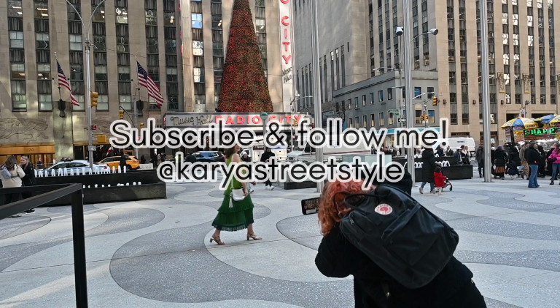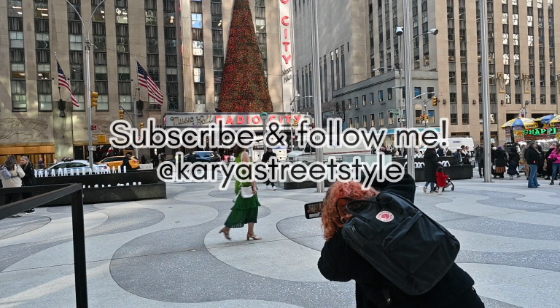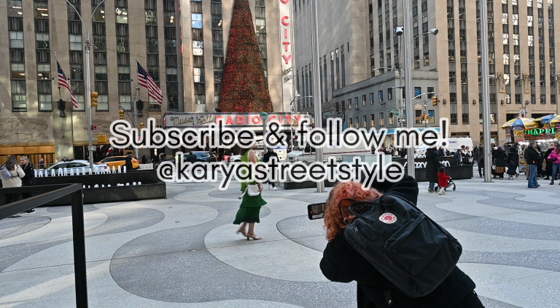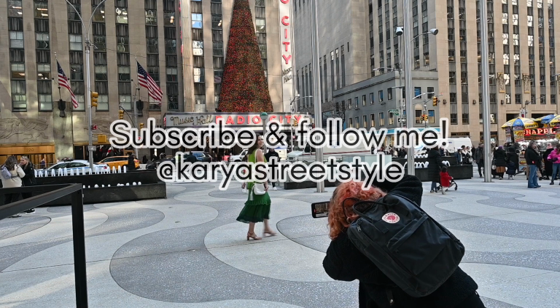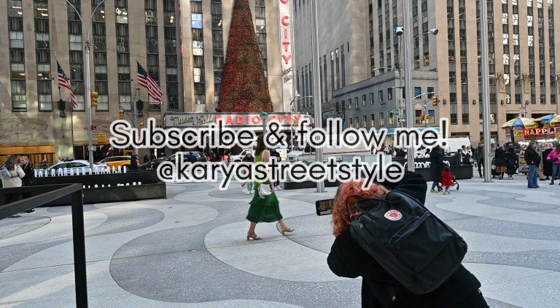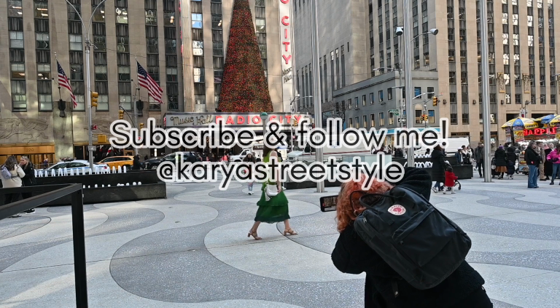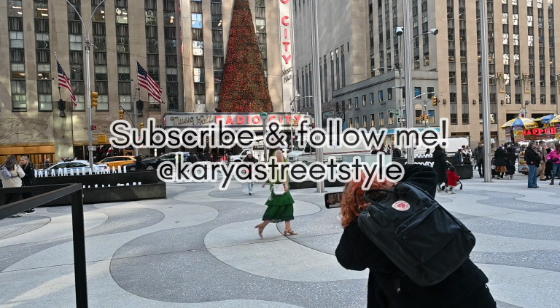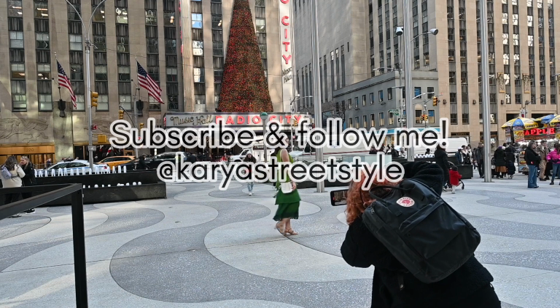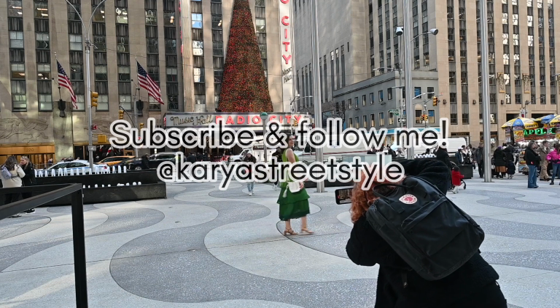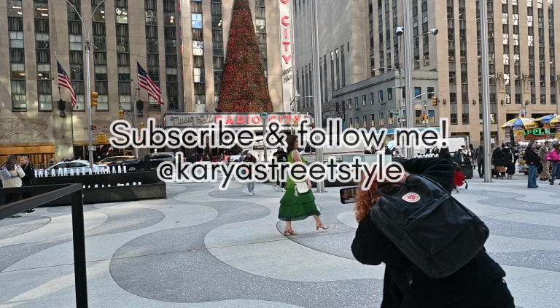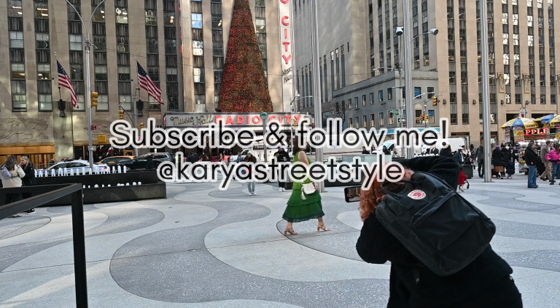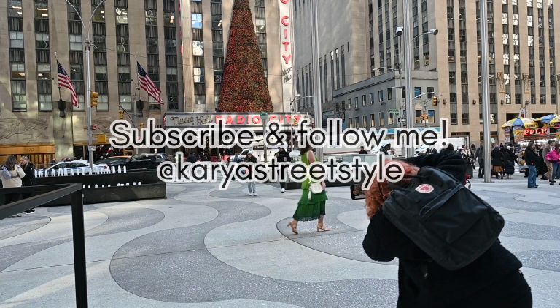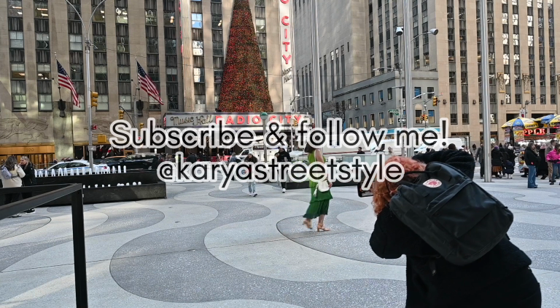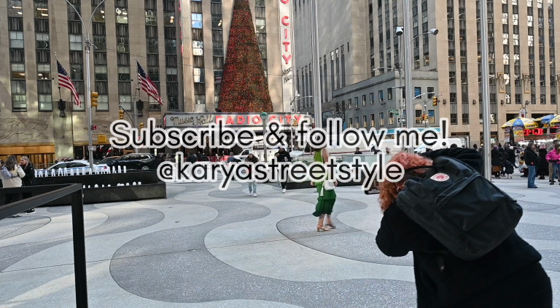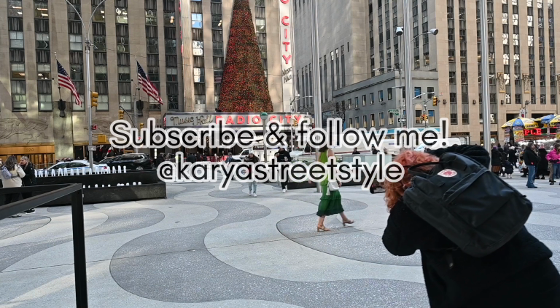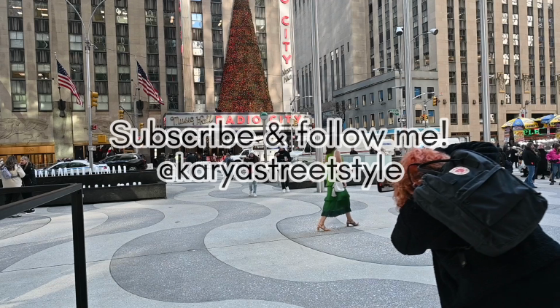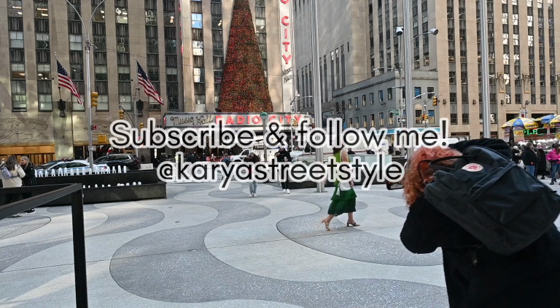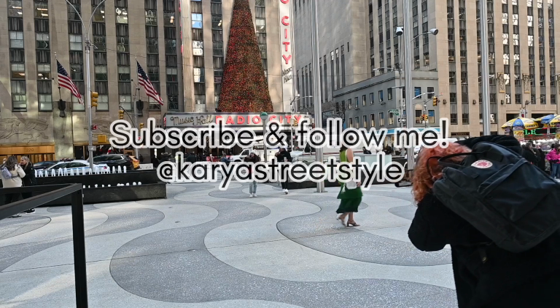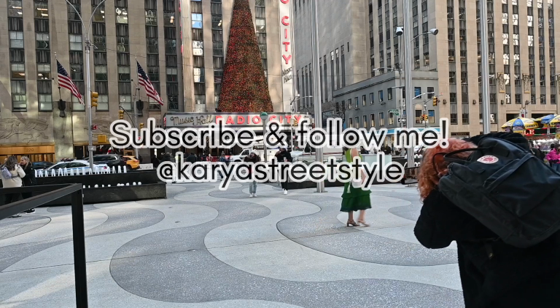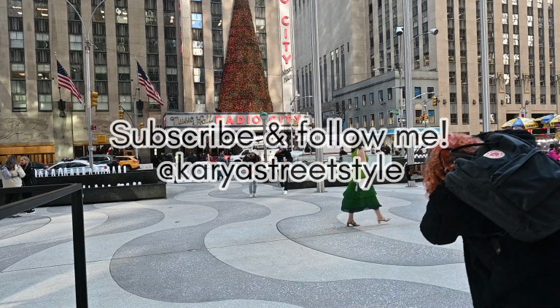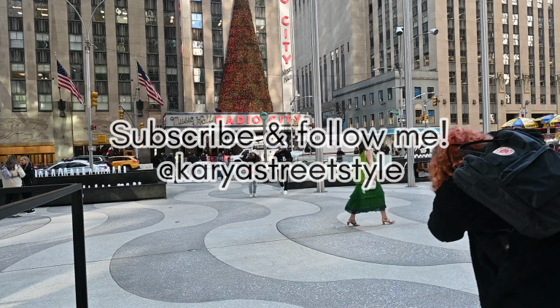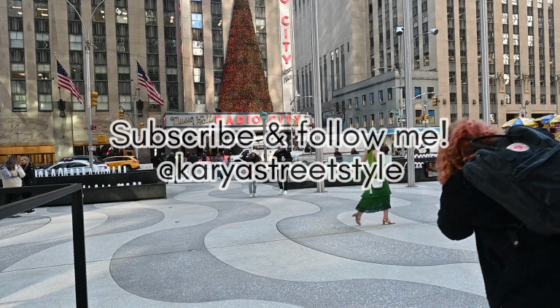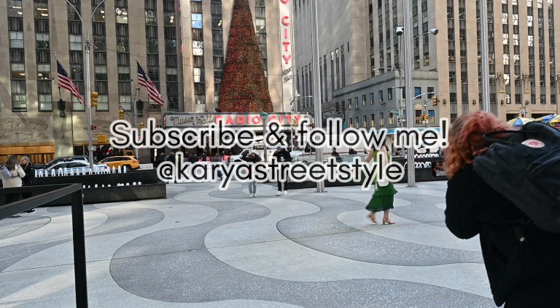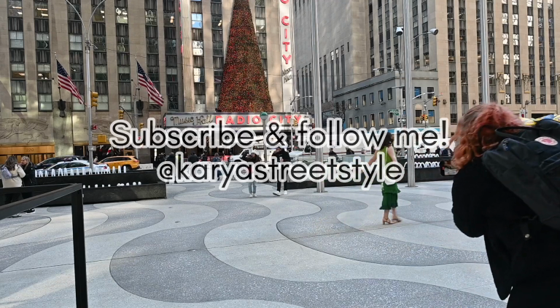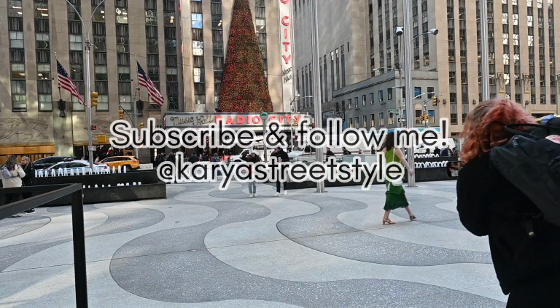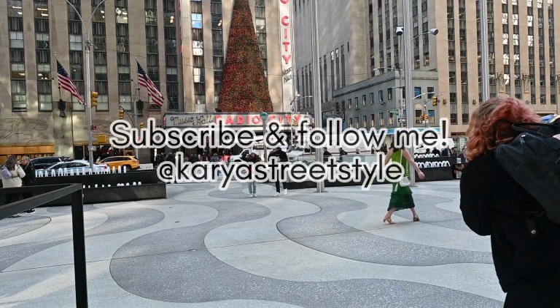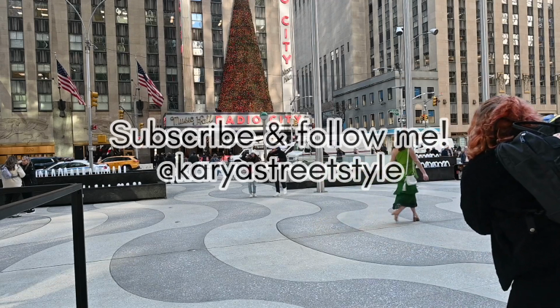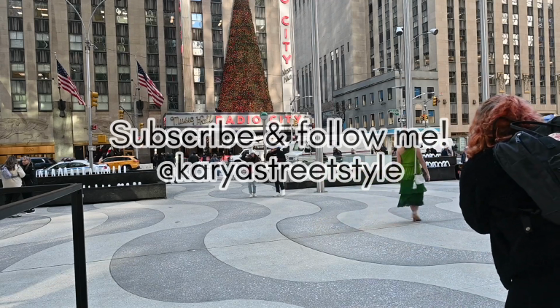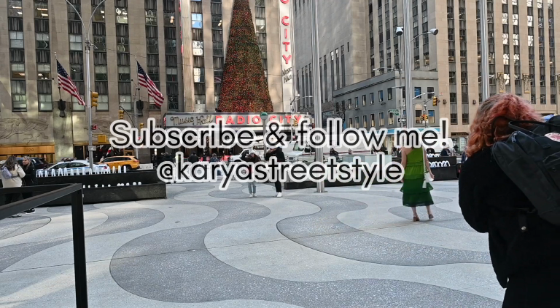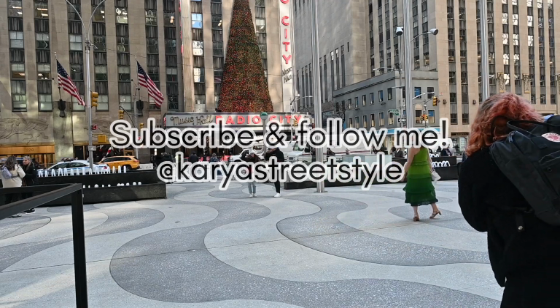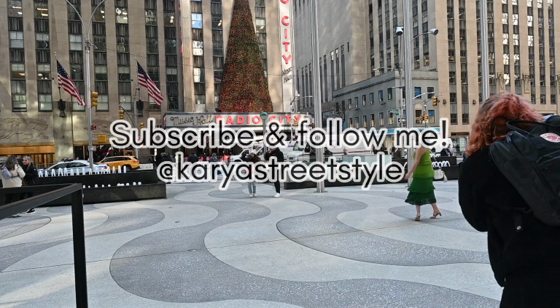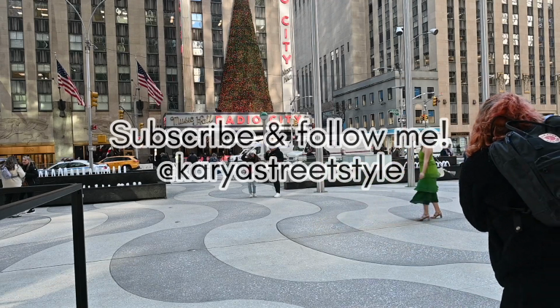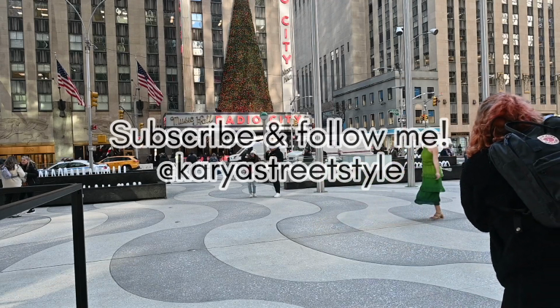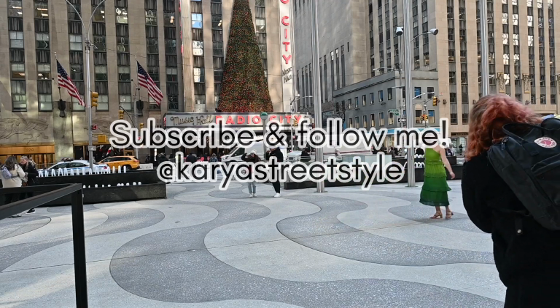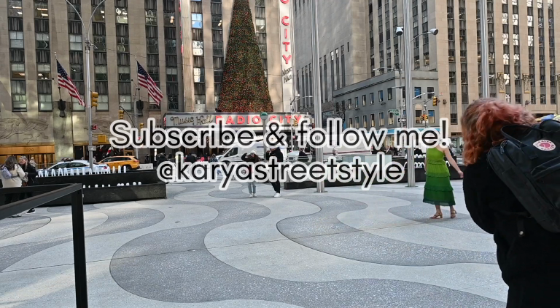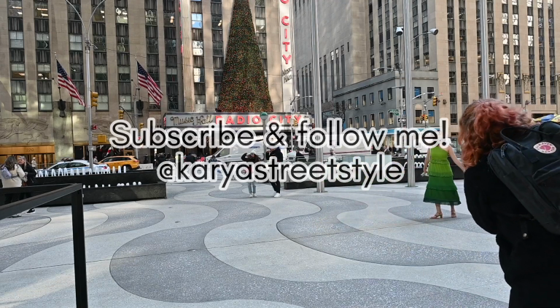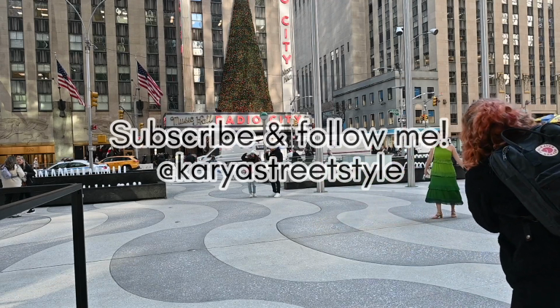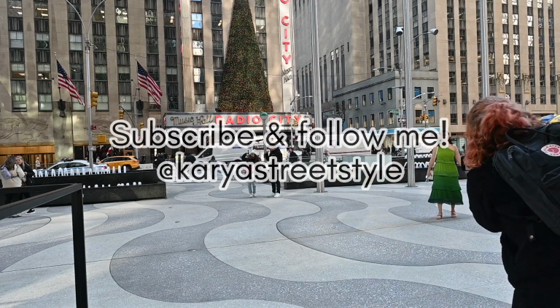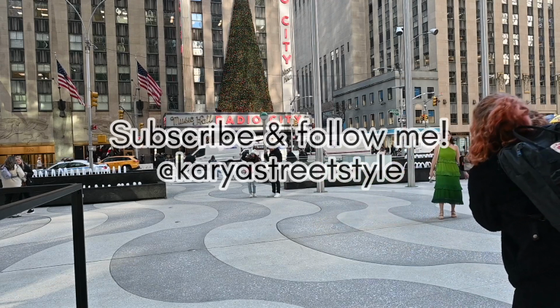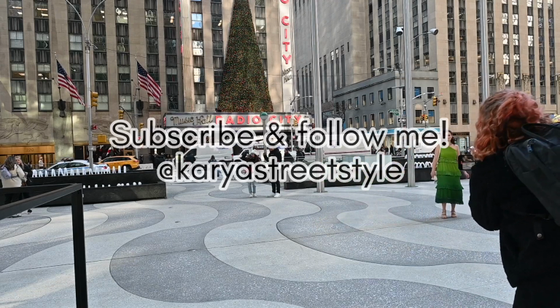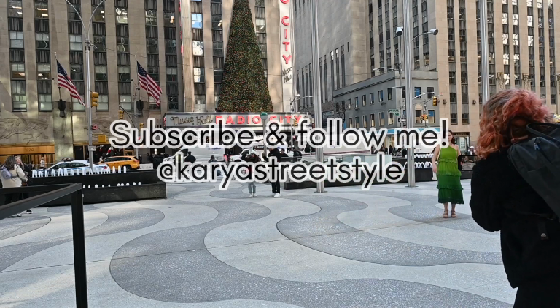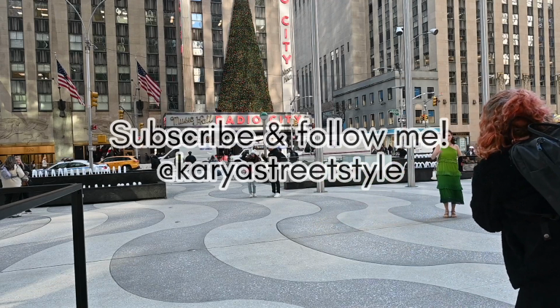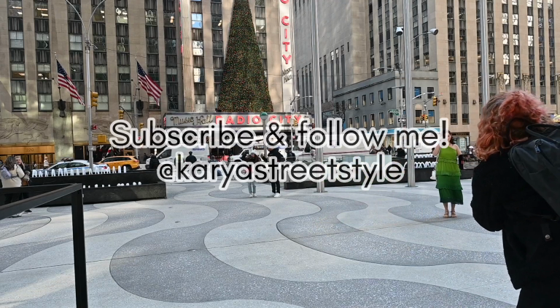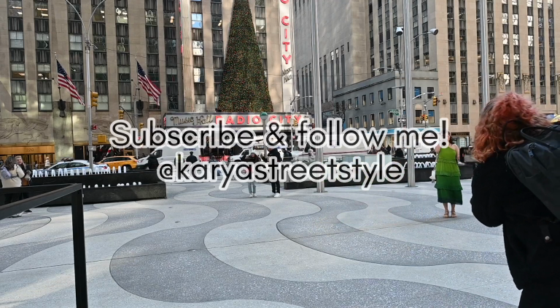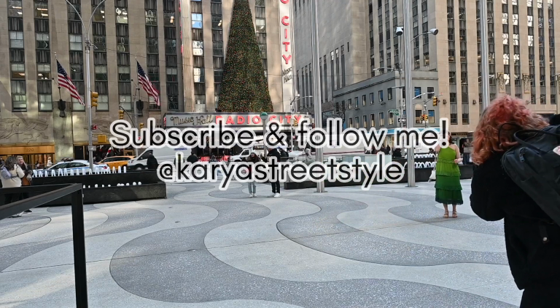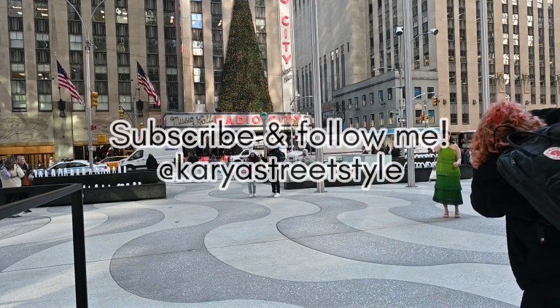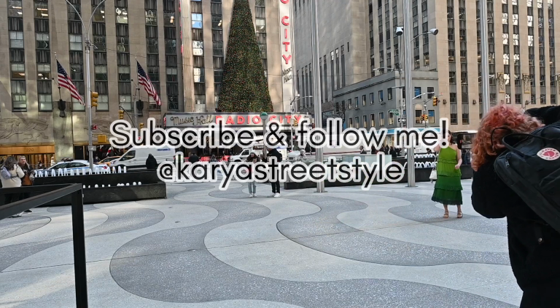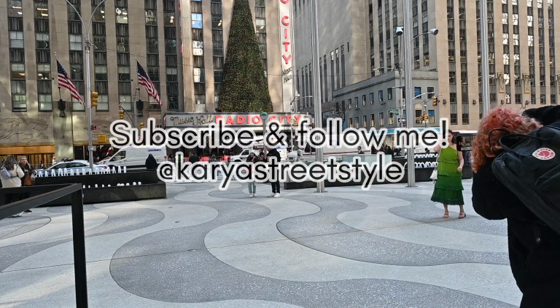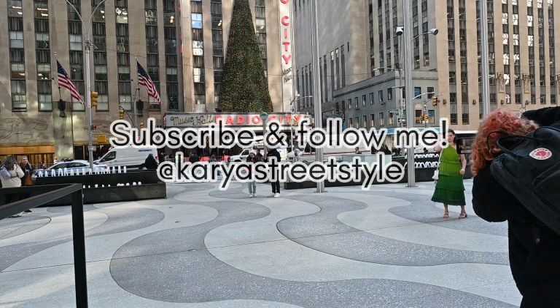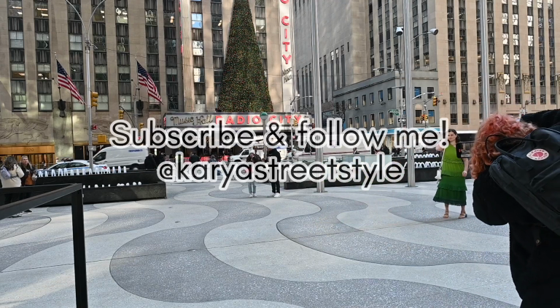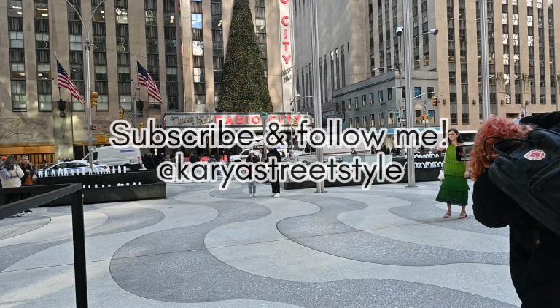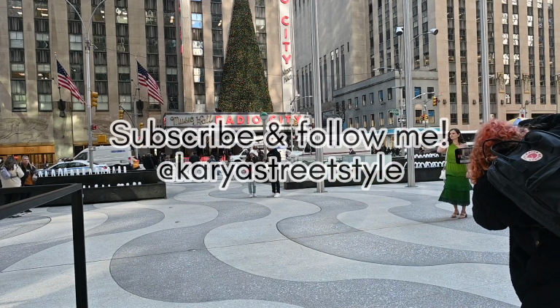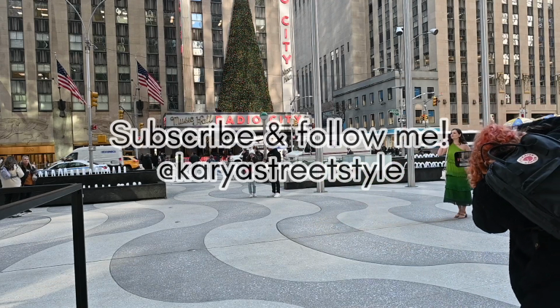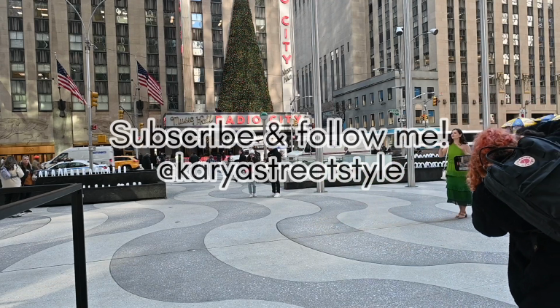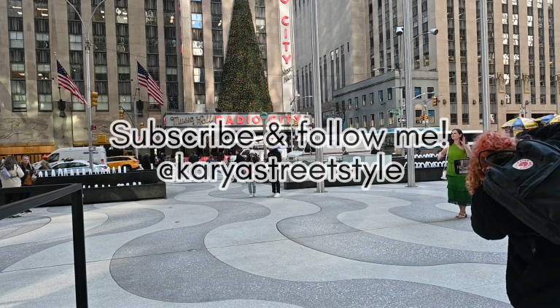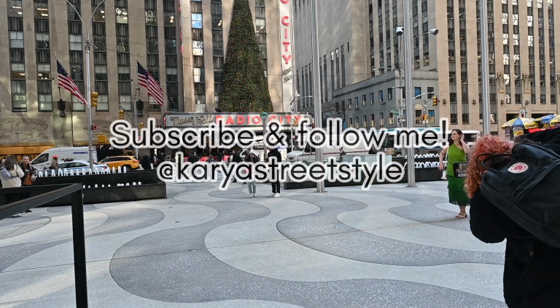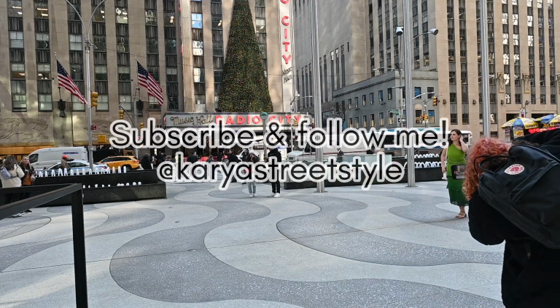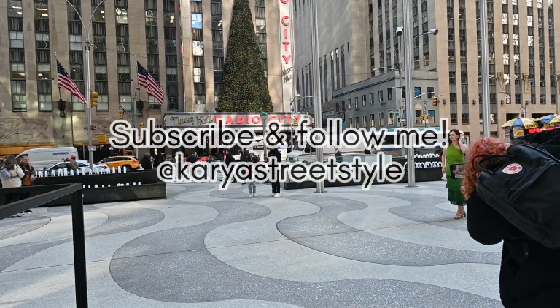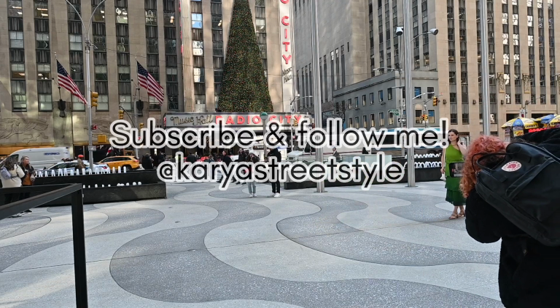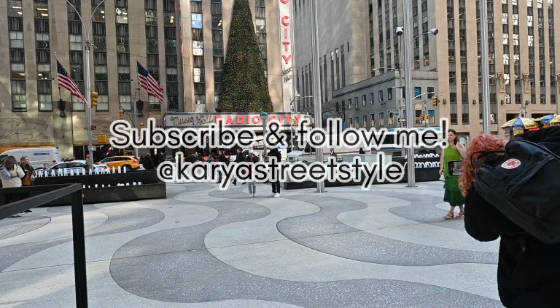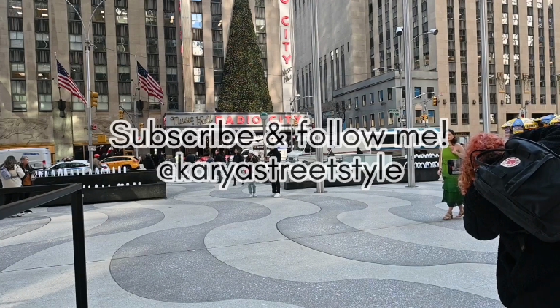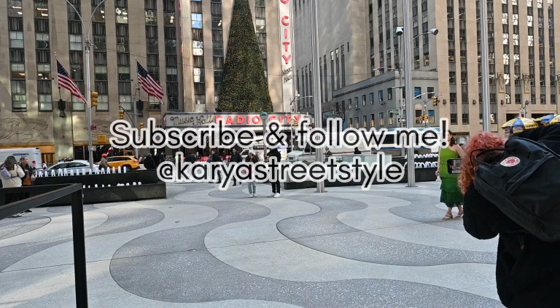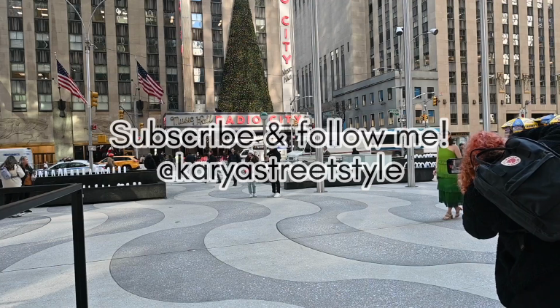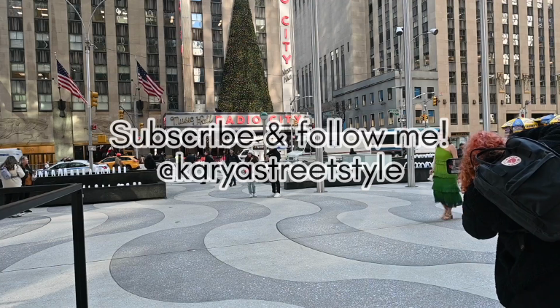Thanks so much for watching — hopefully these tips are going to help you with a Christmas photo shoot in New York City or anywhere you are.